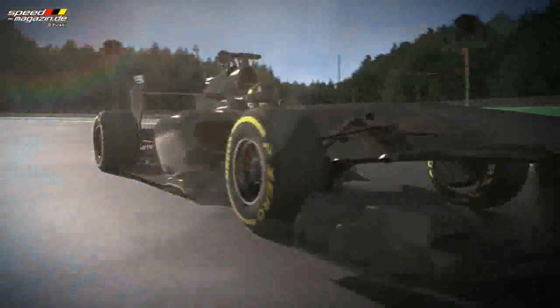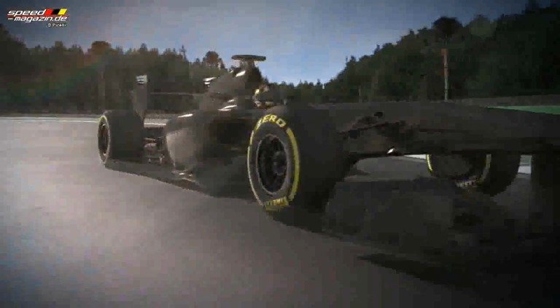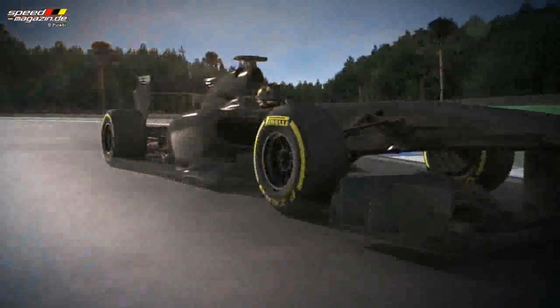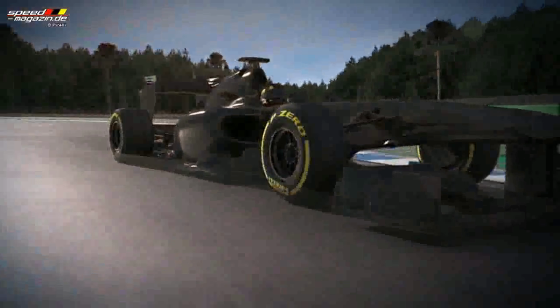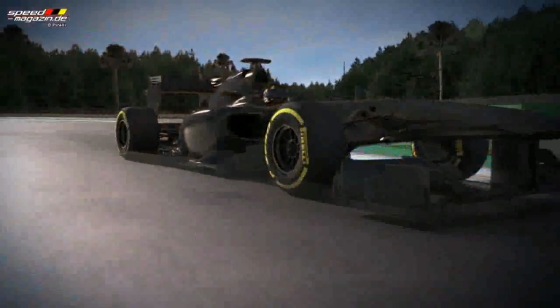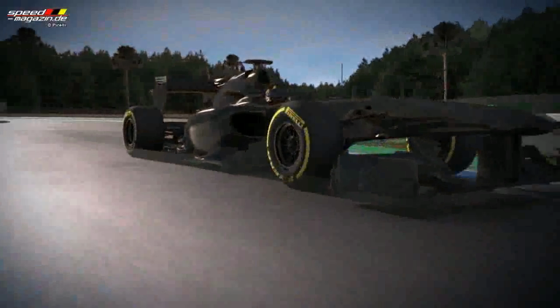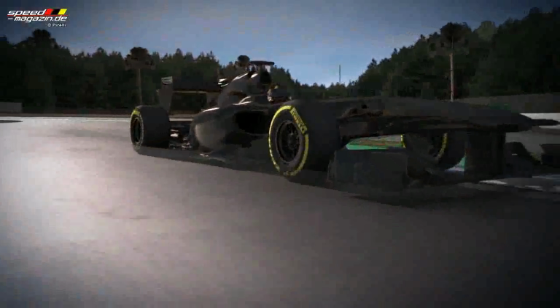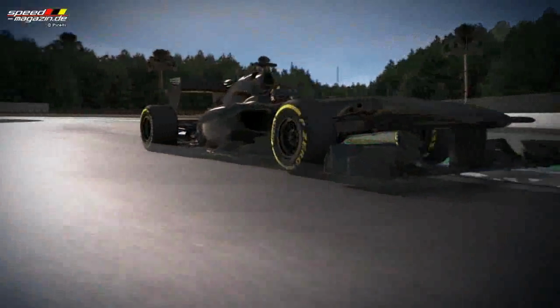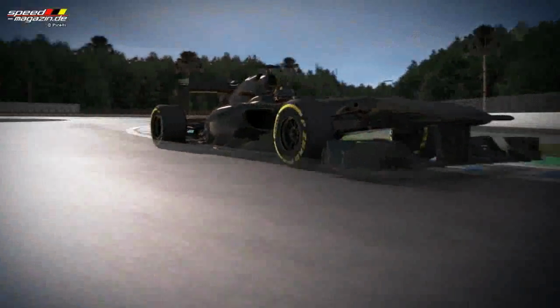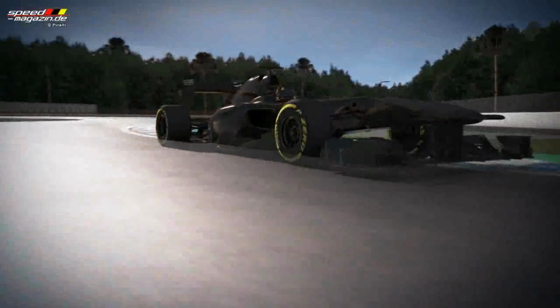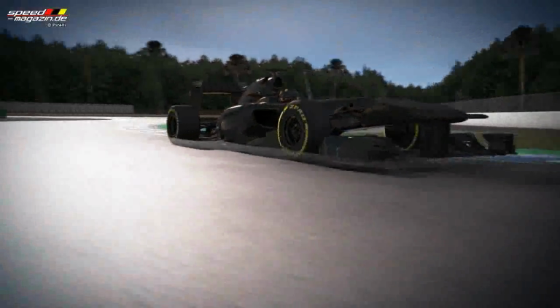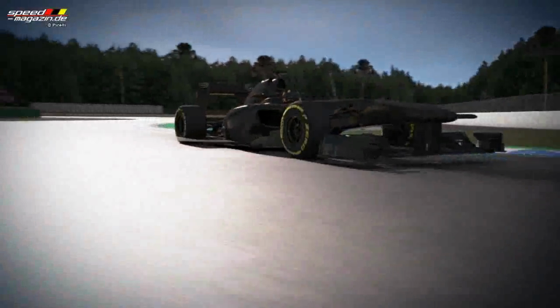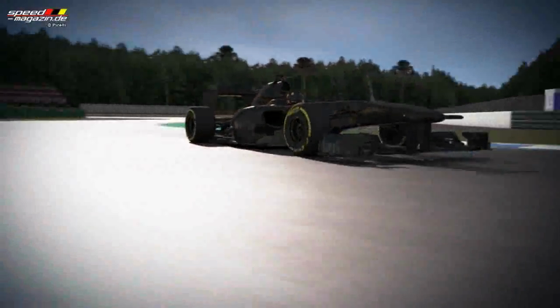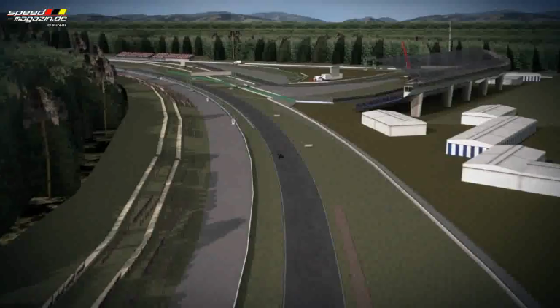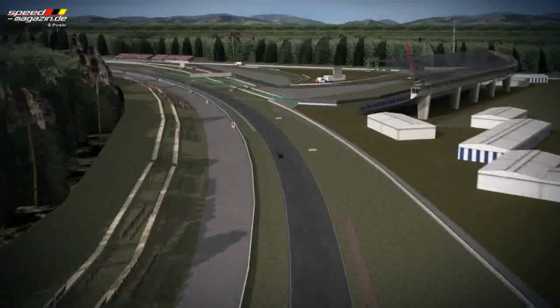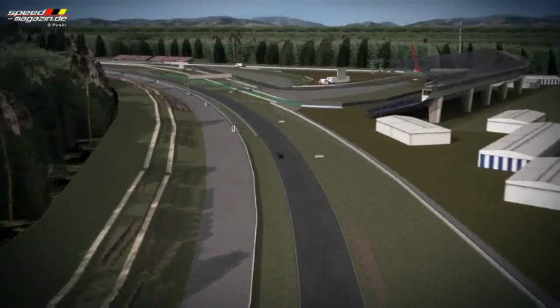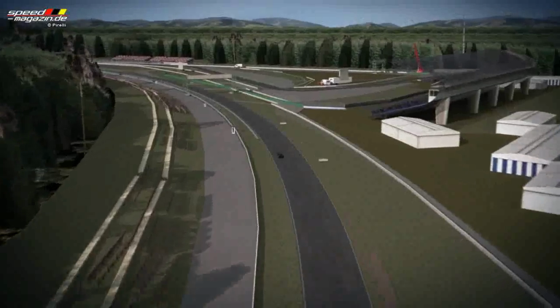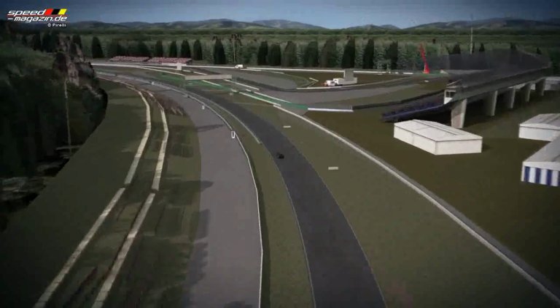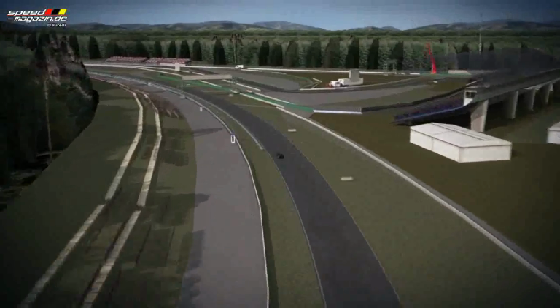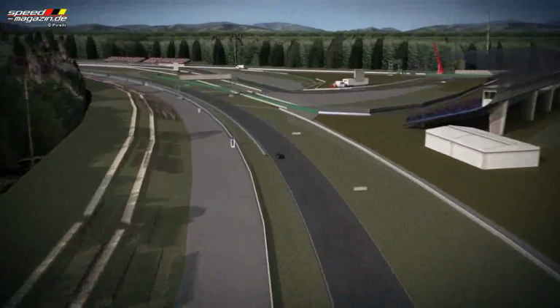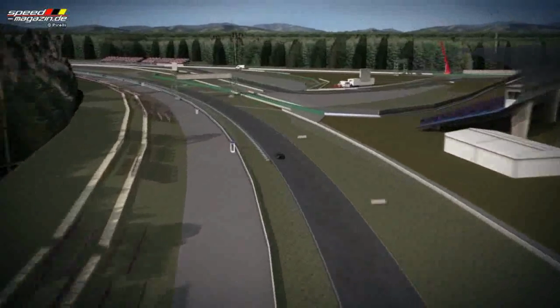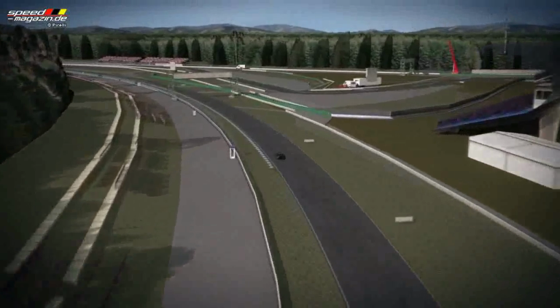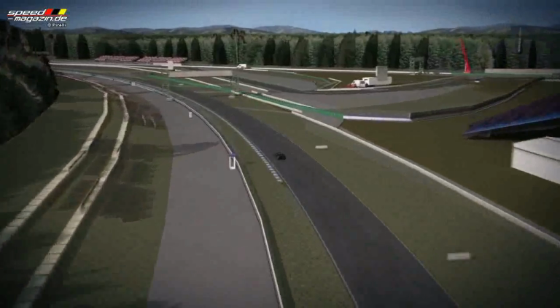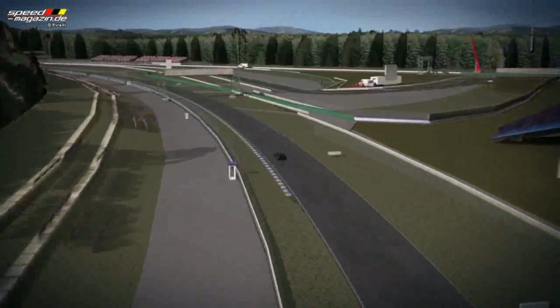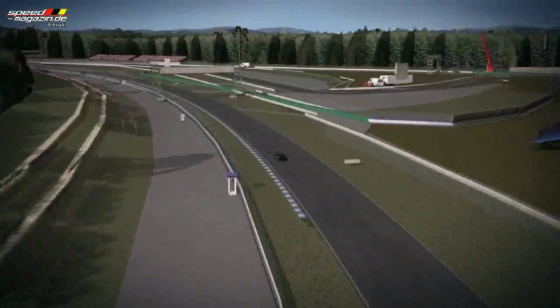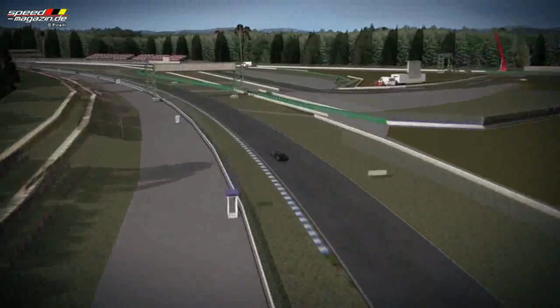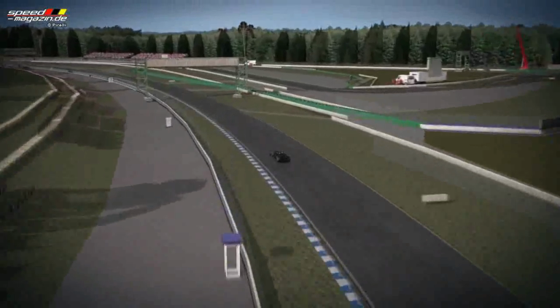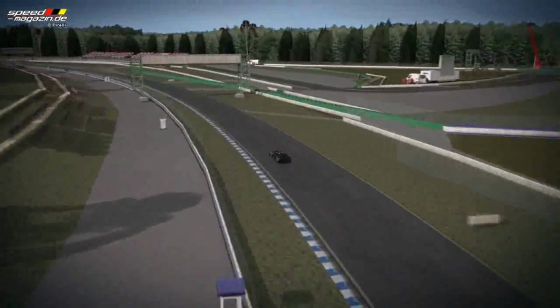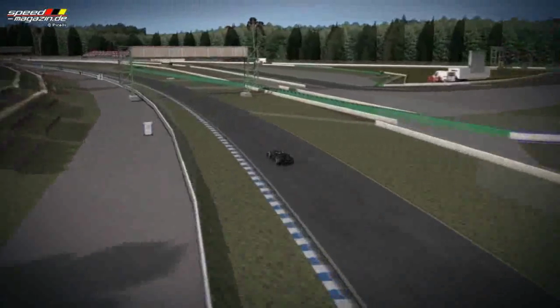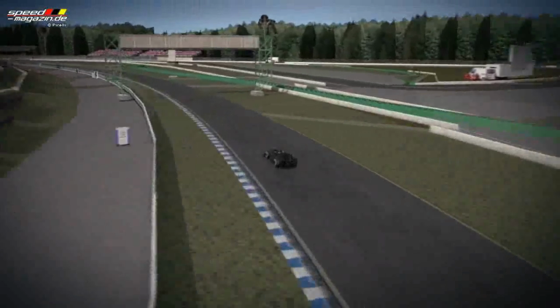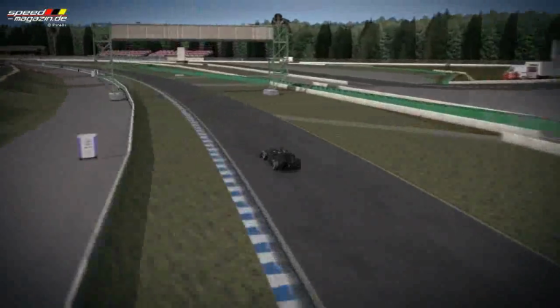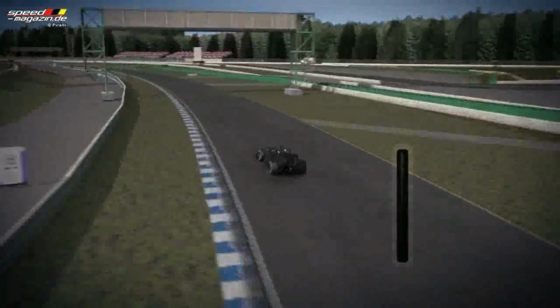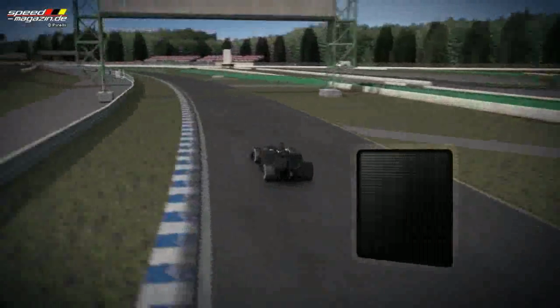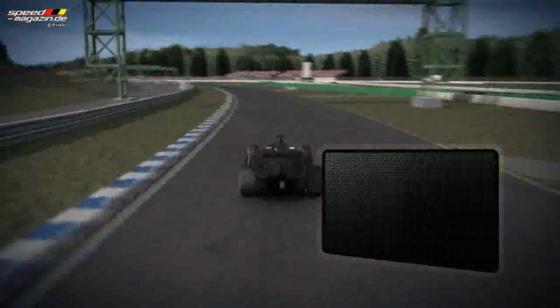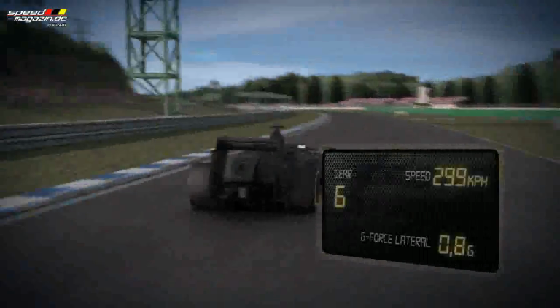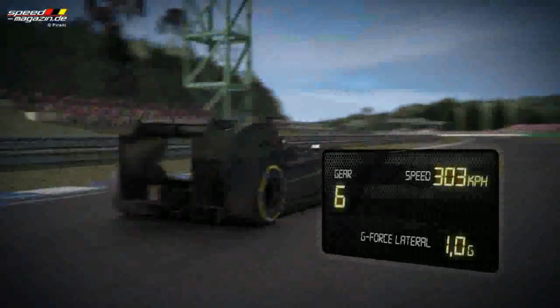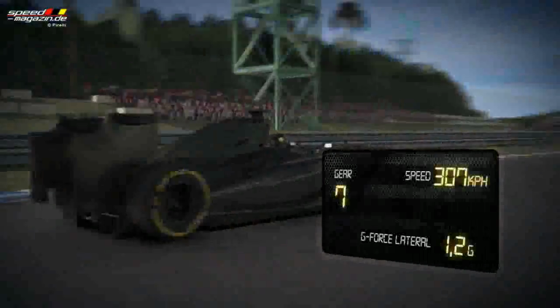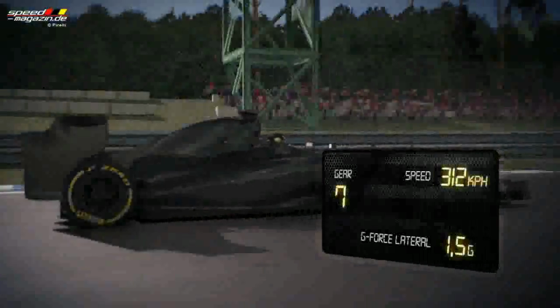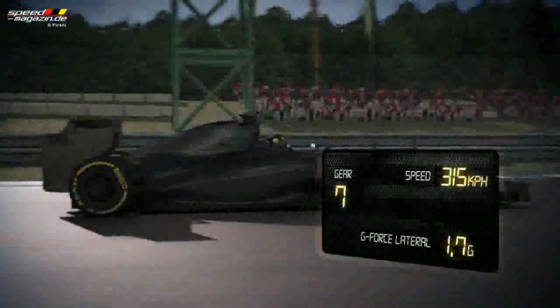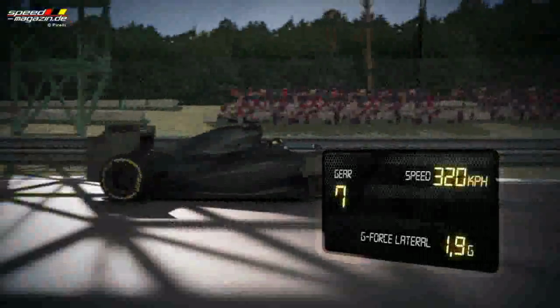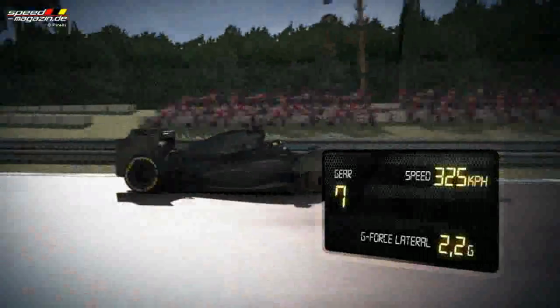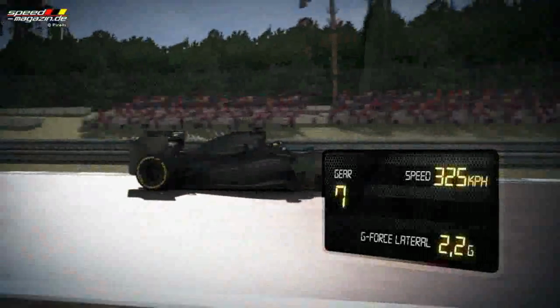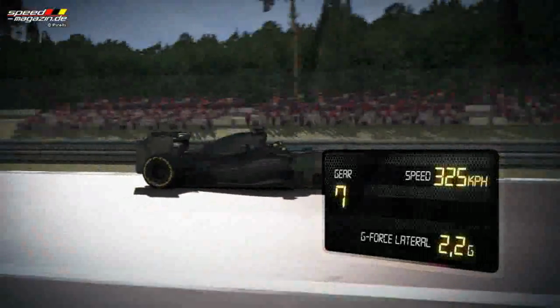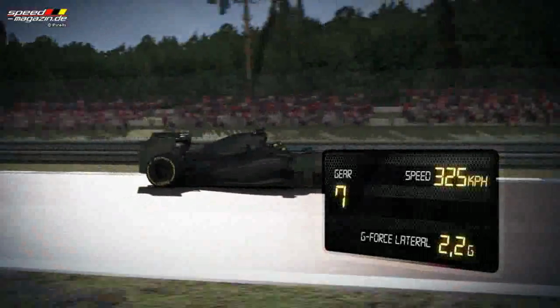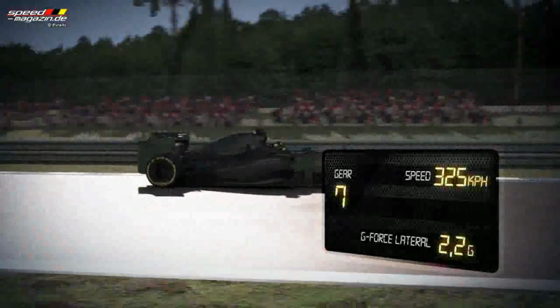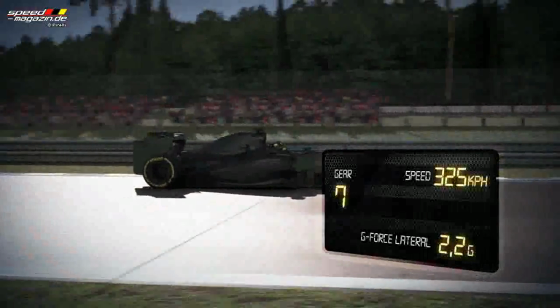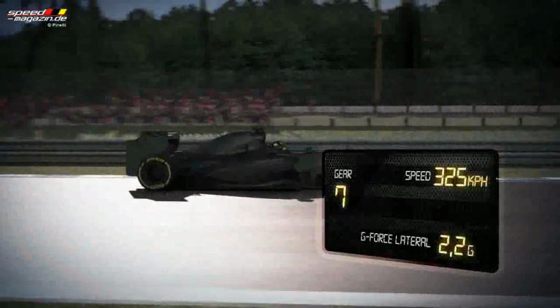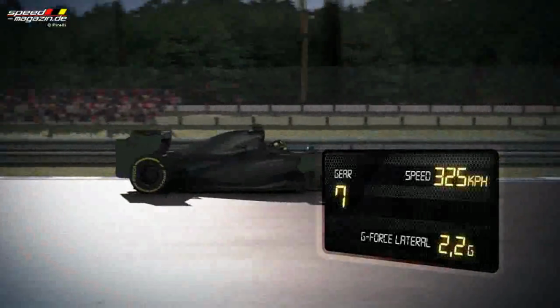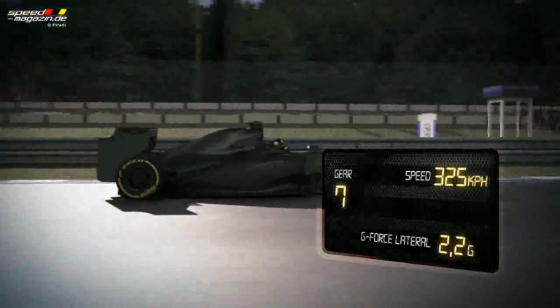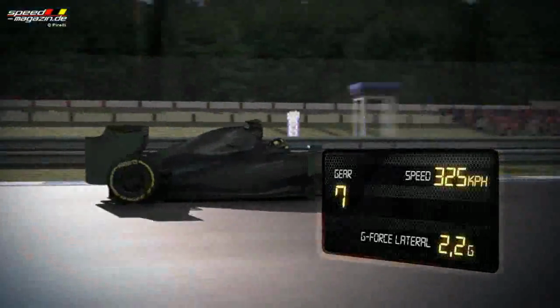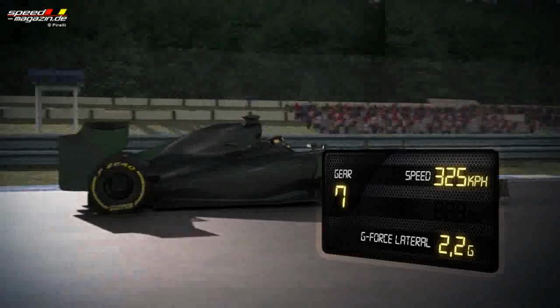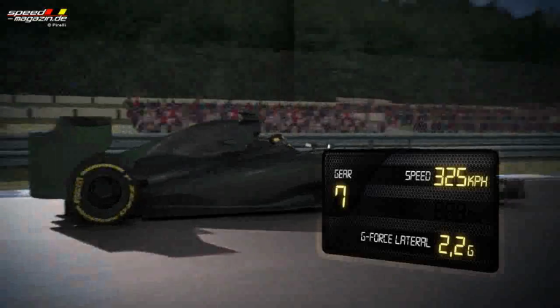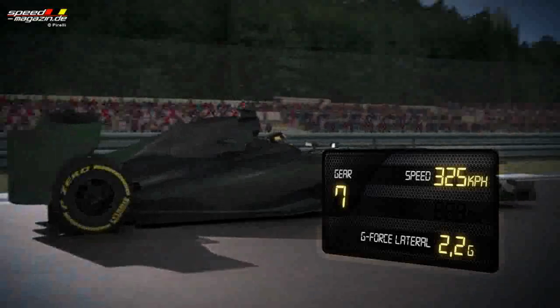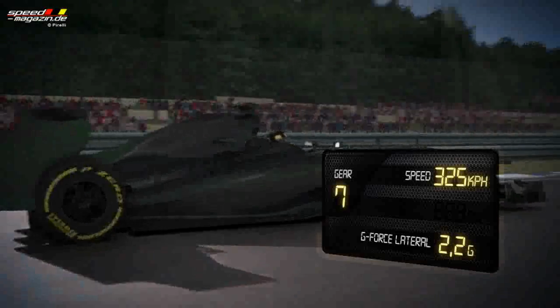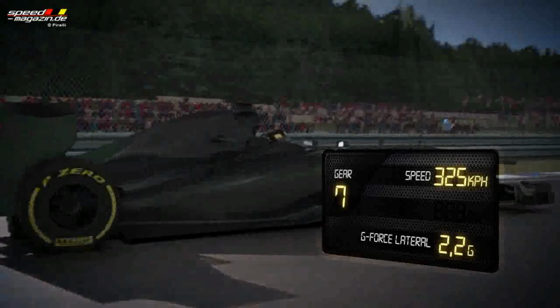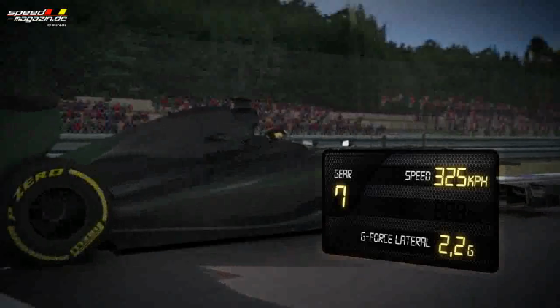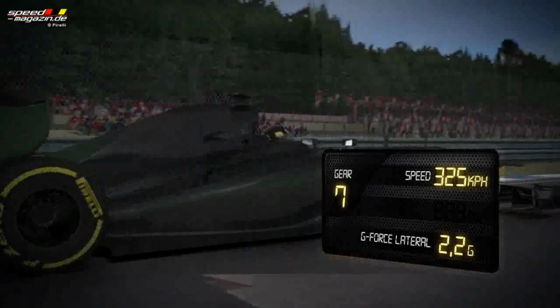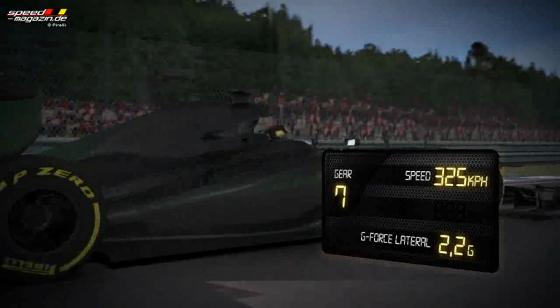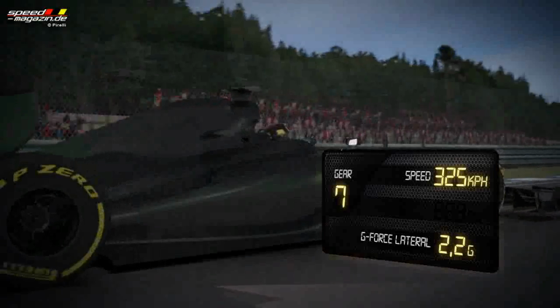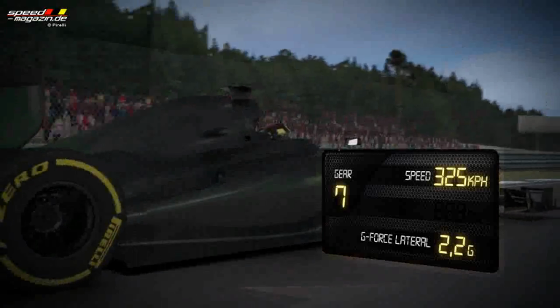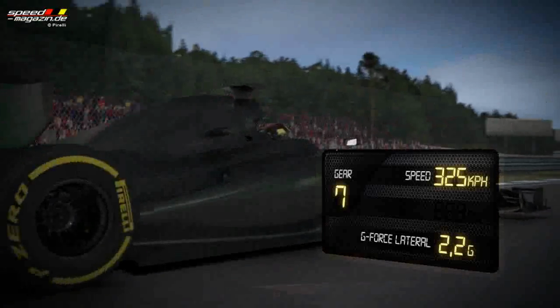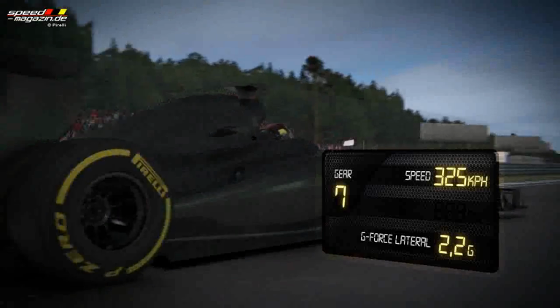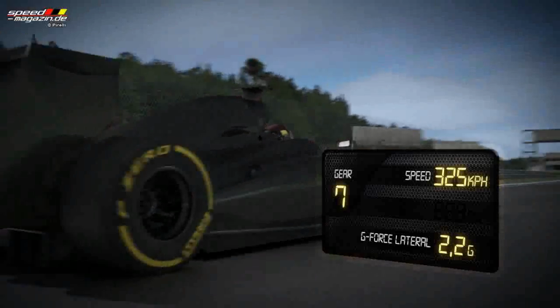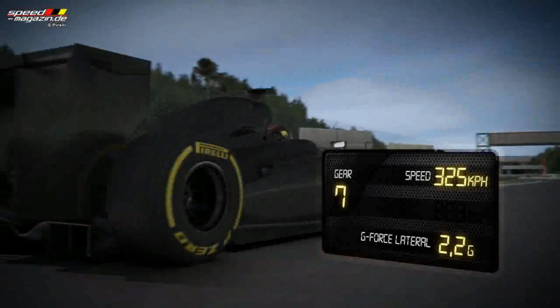Once more, the cars accelerate up to 325 kph in 7th gear as they move to the inside line of the track.